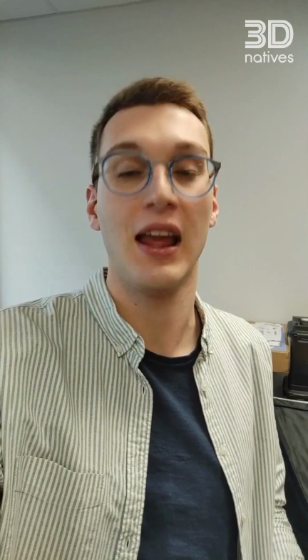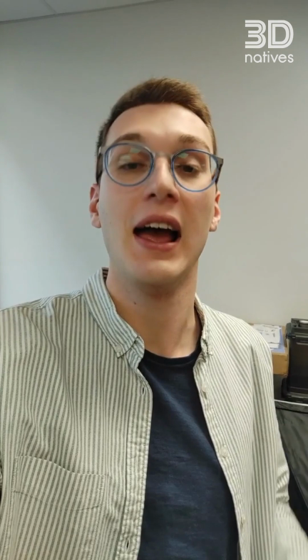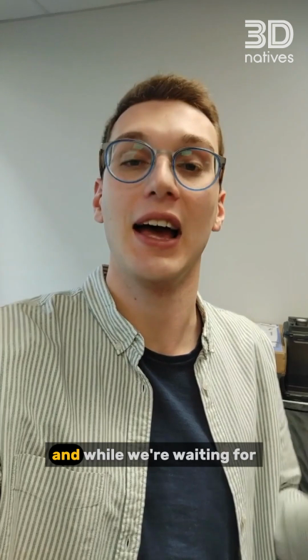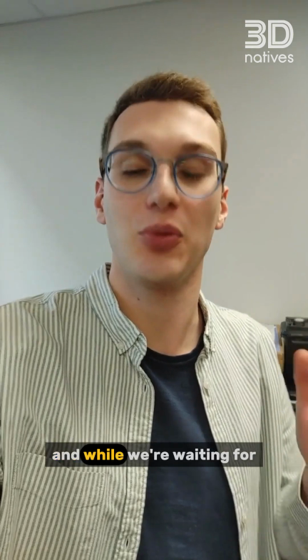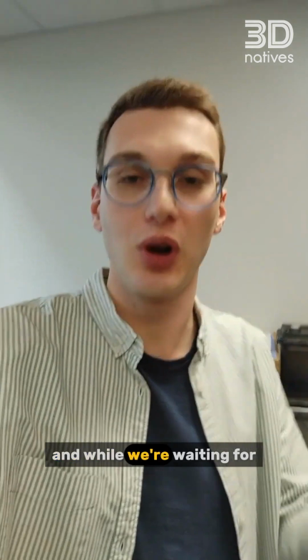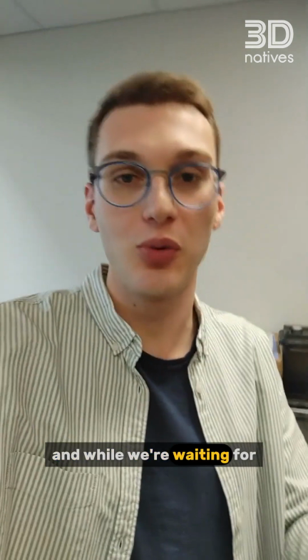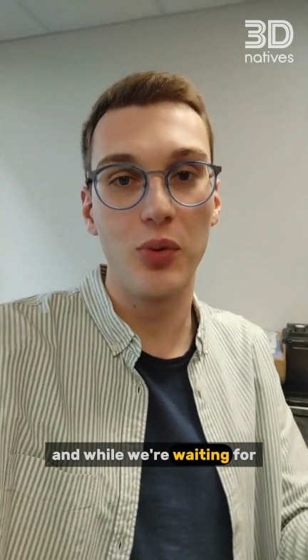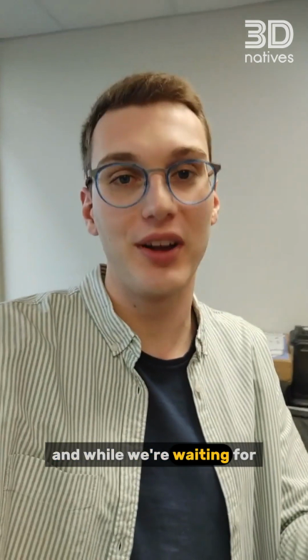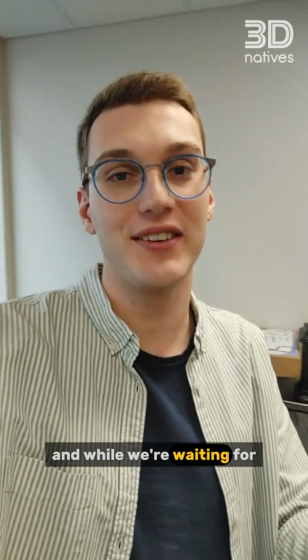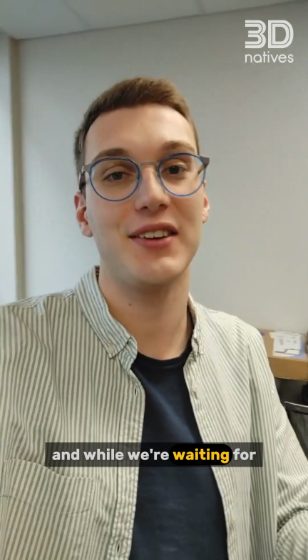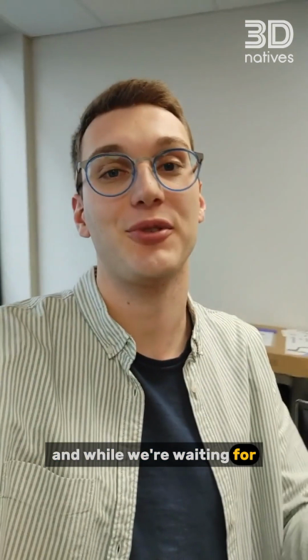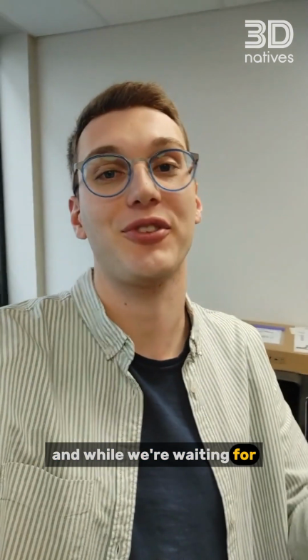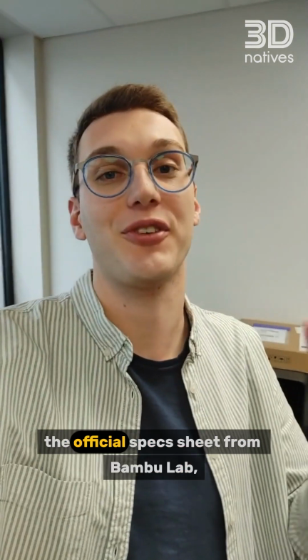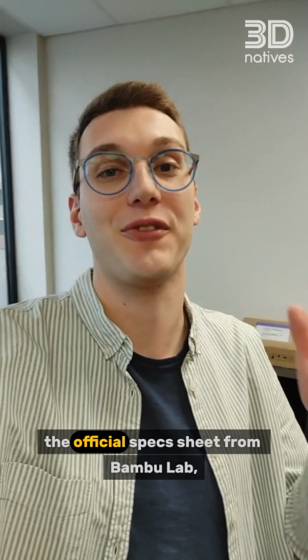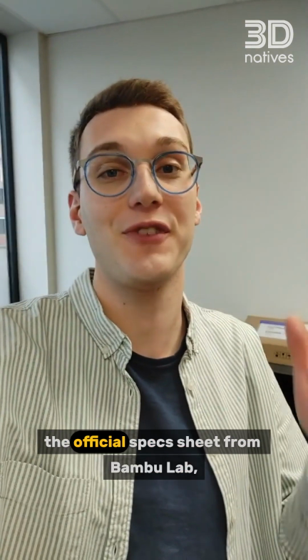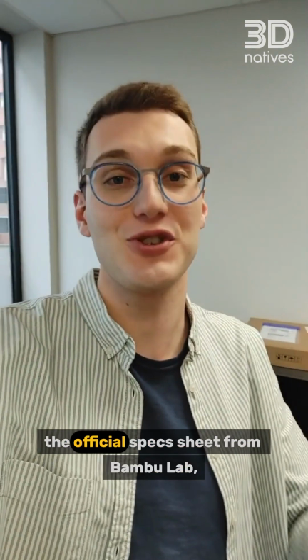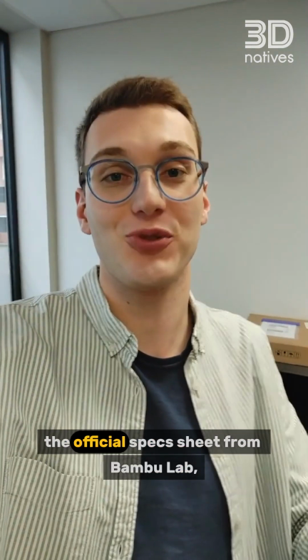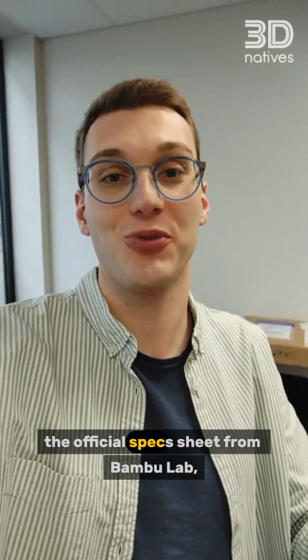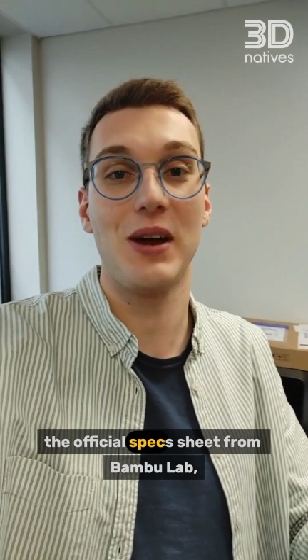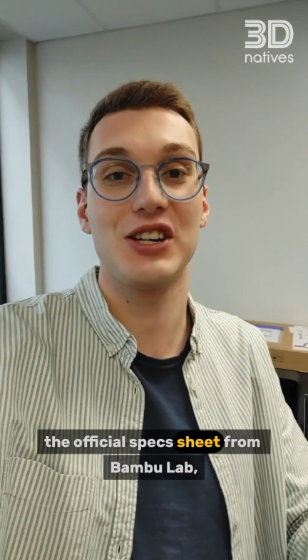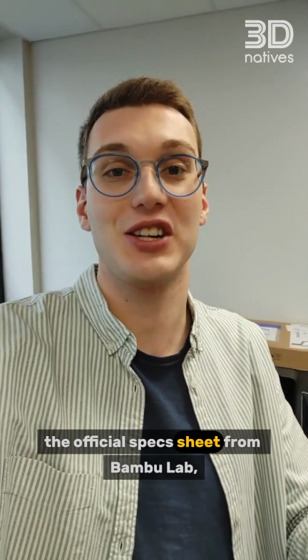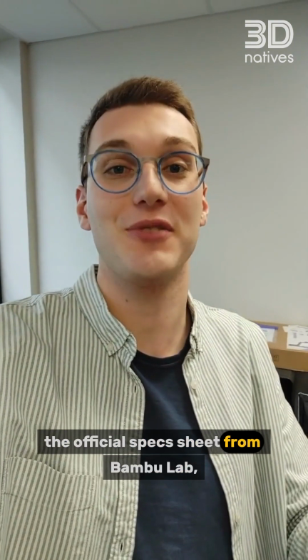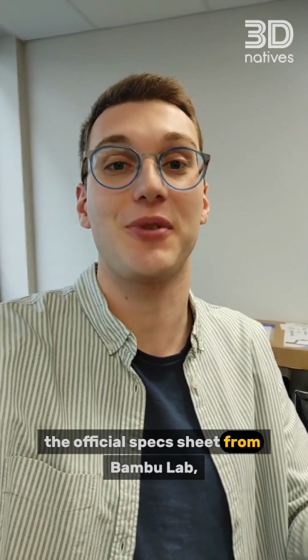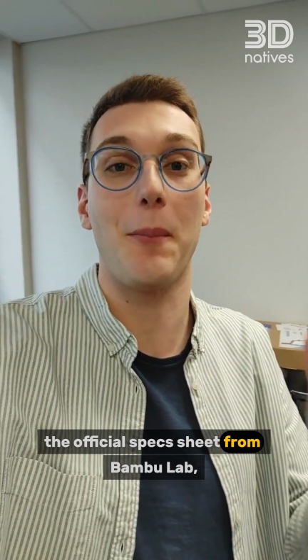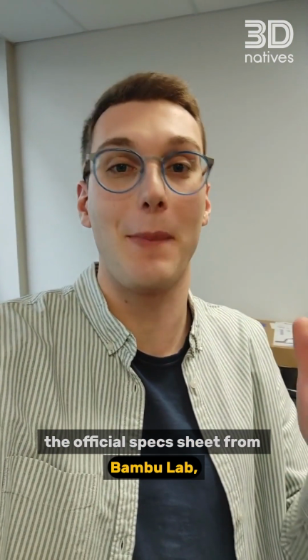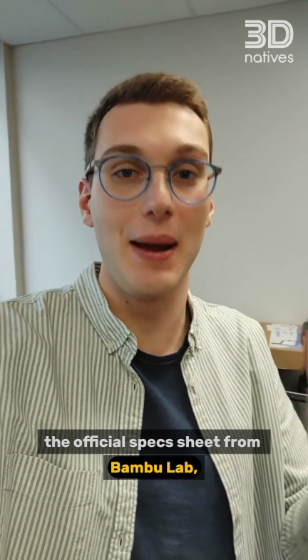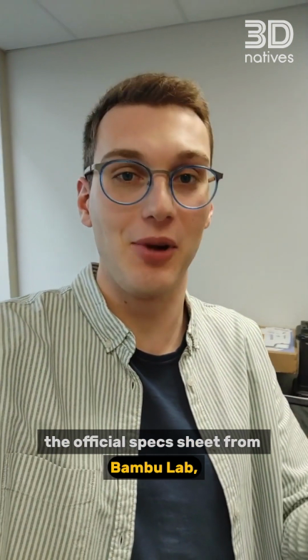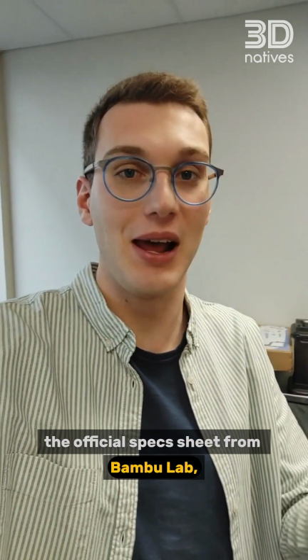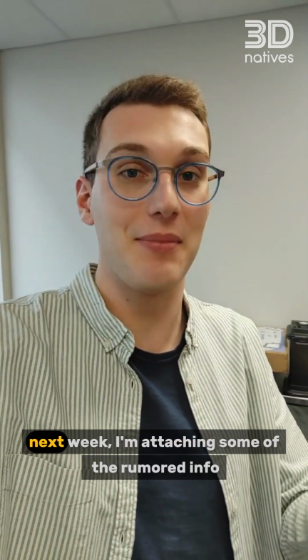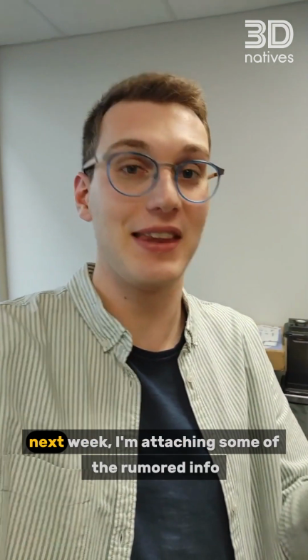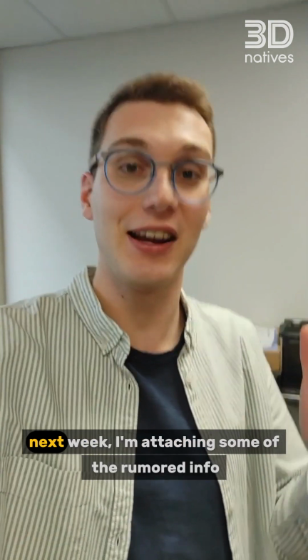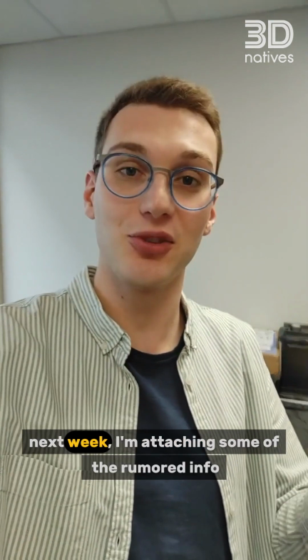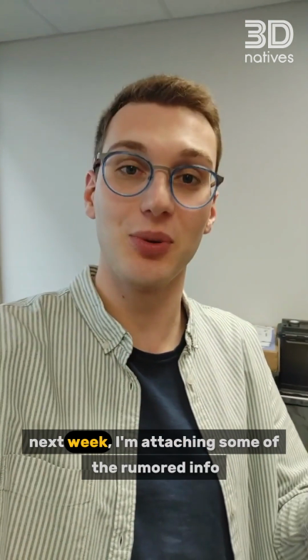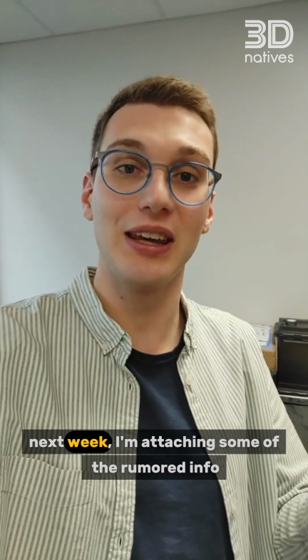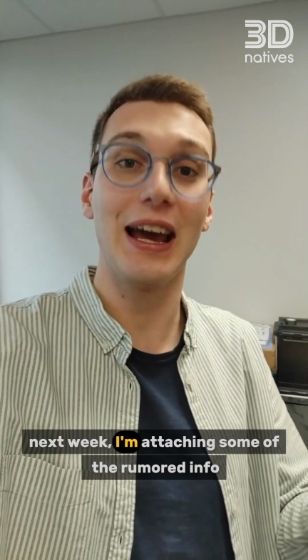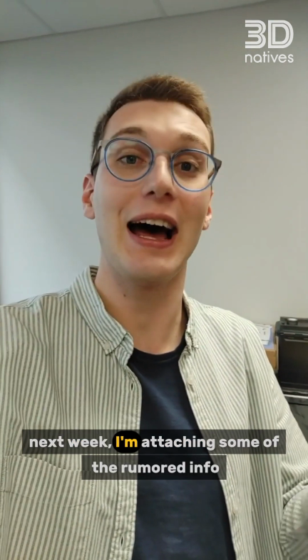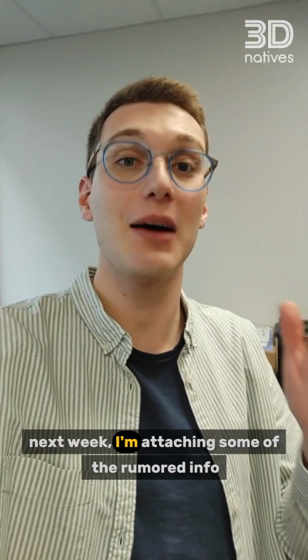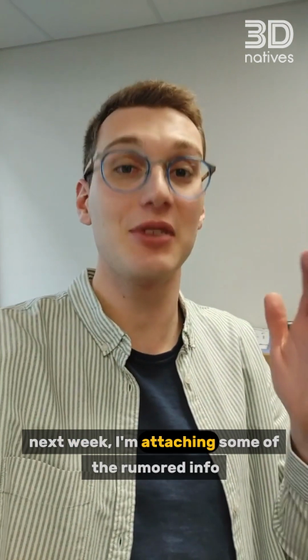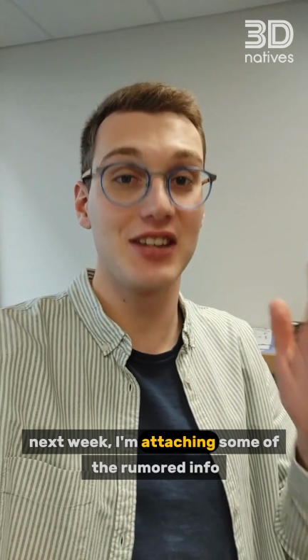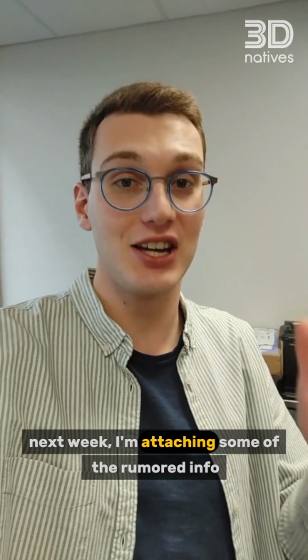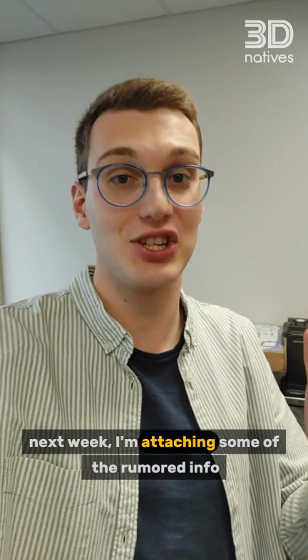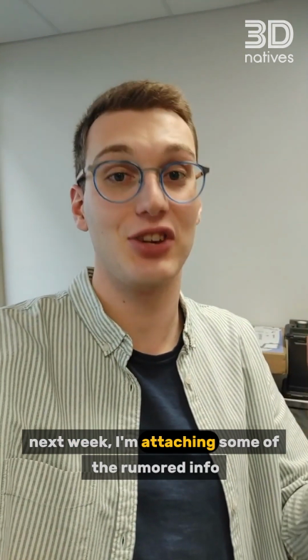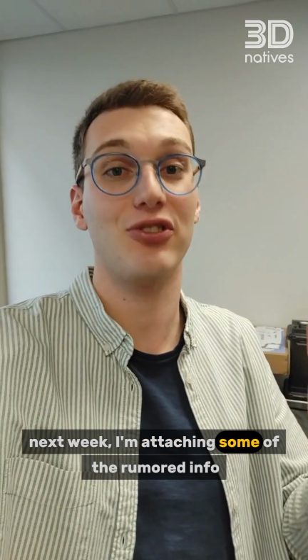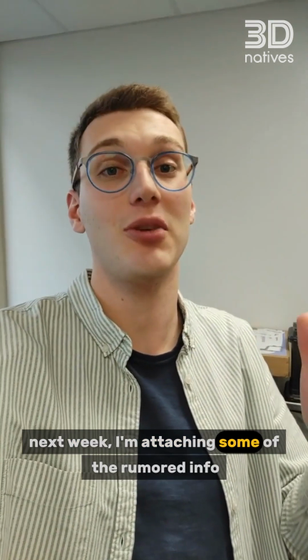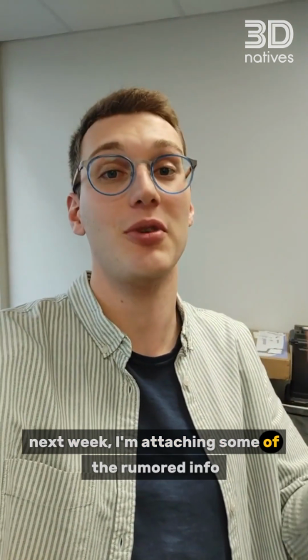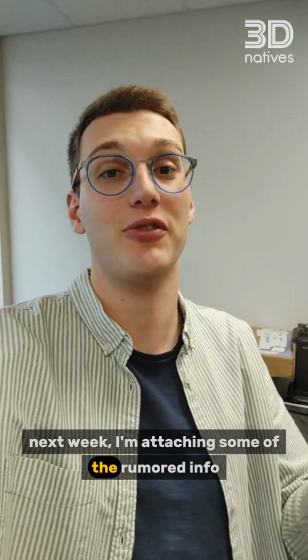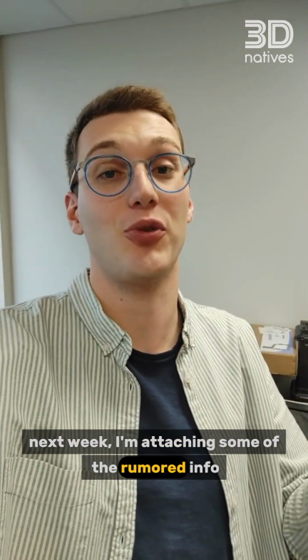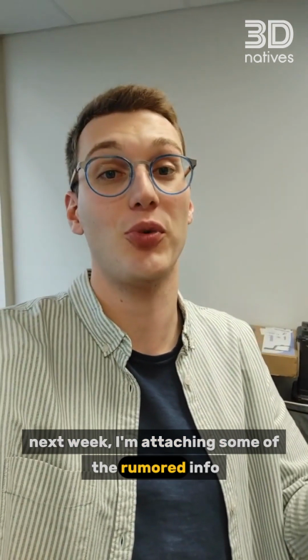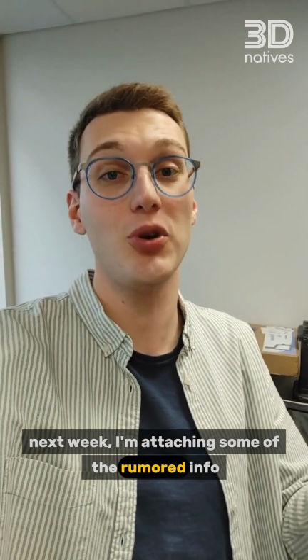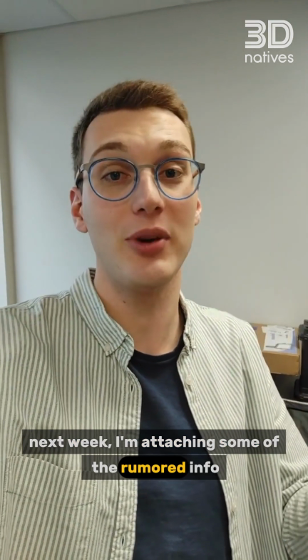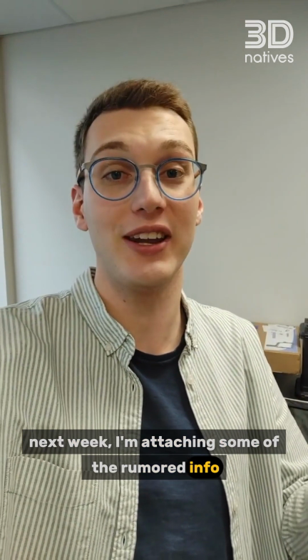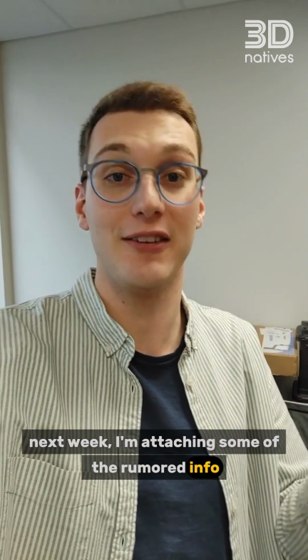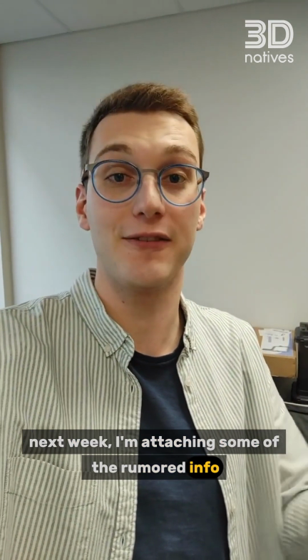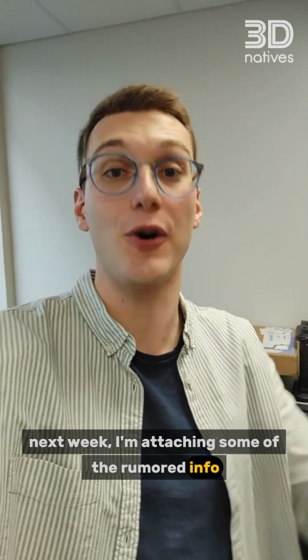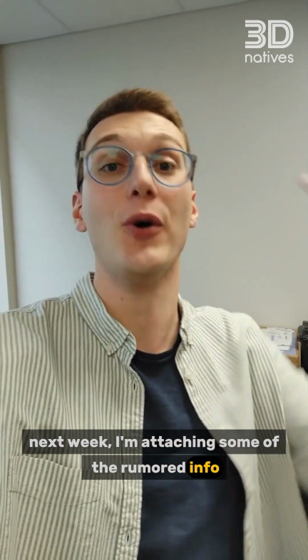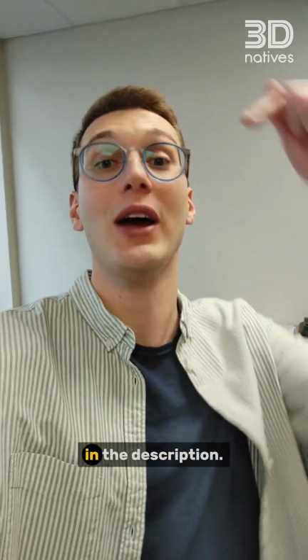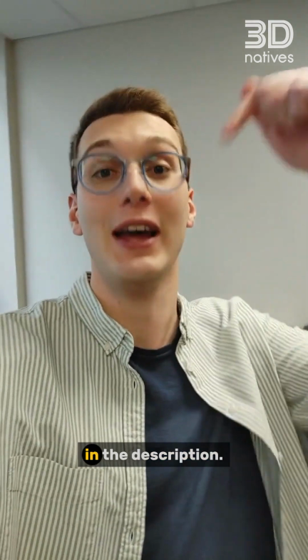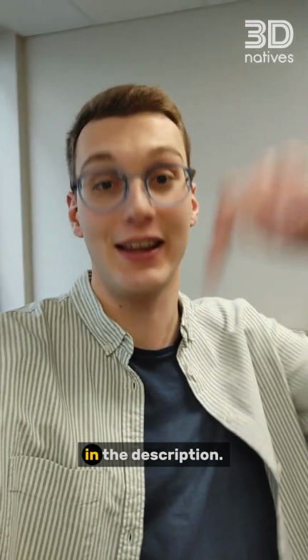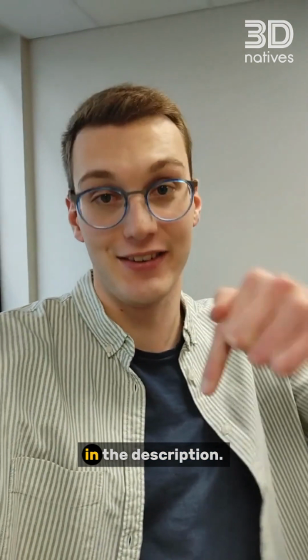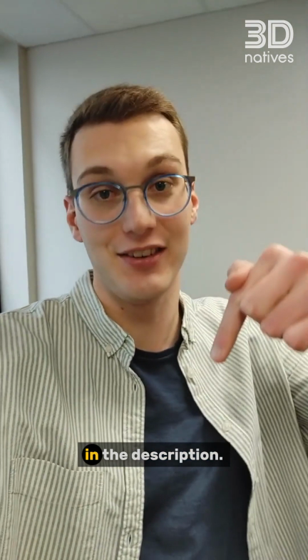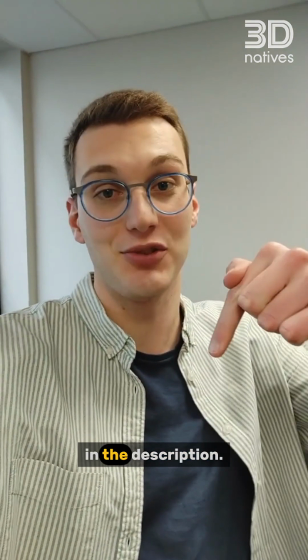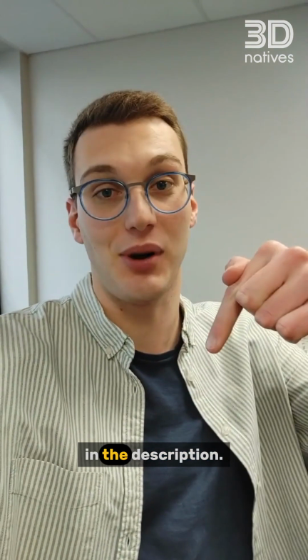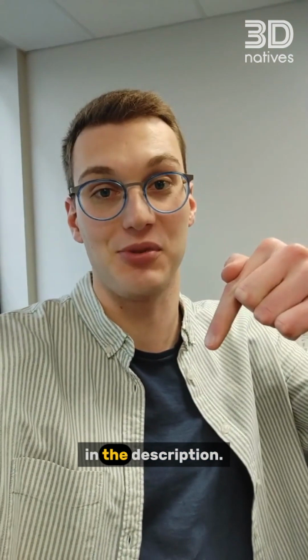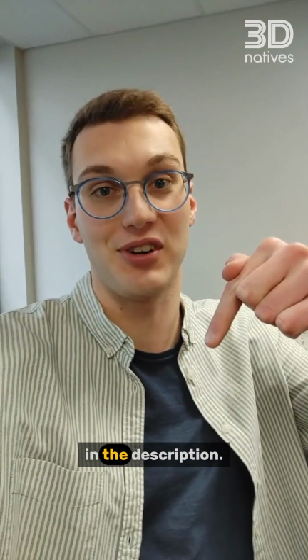While we're waiting for the official spec sheet from BambooLab next week, I'm attaching some of the rumored info in the description.